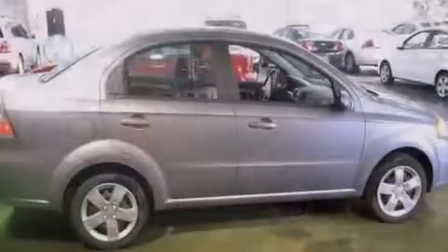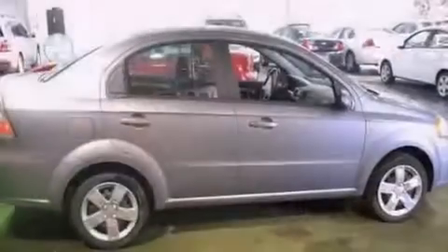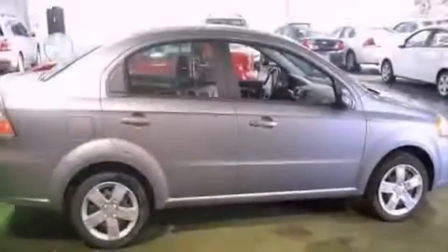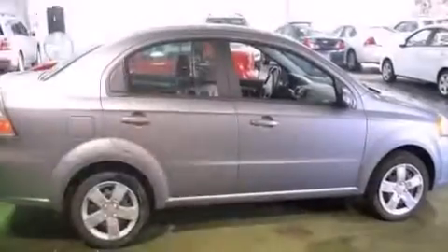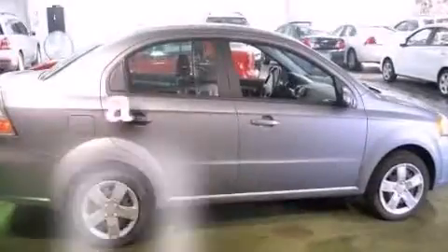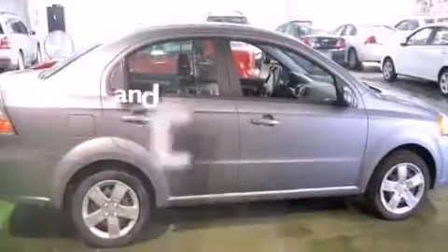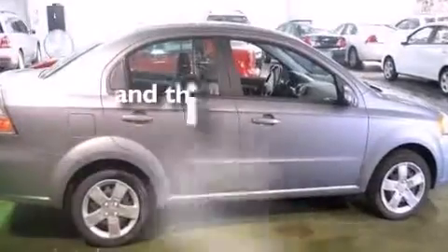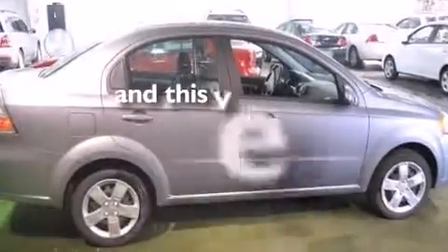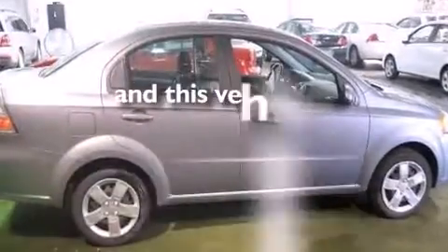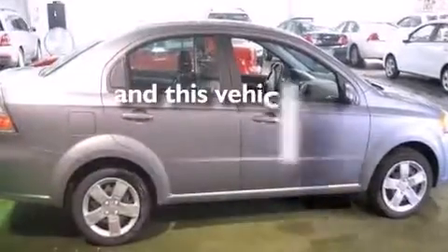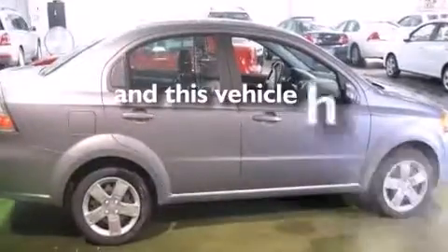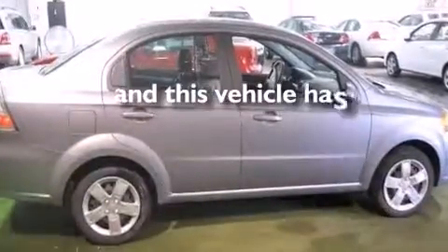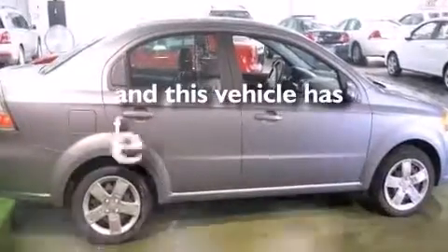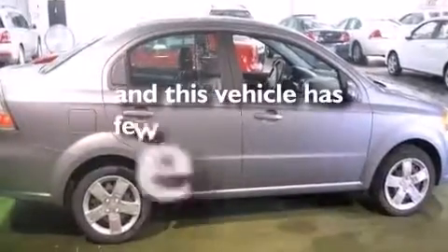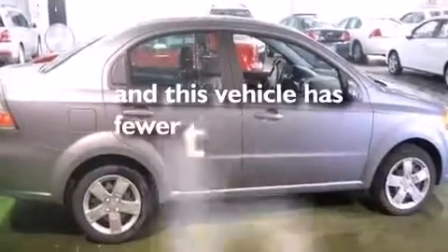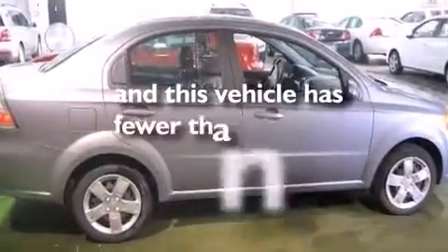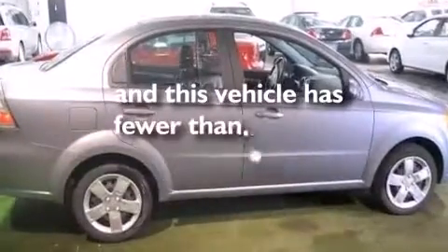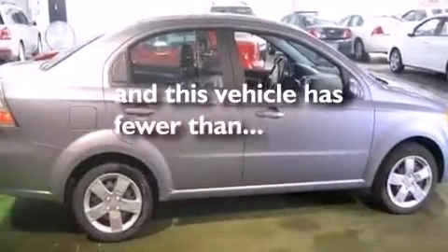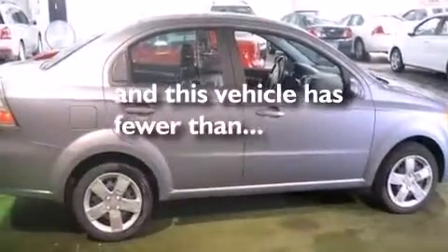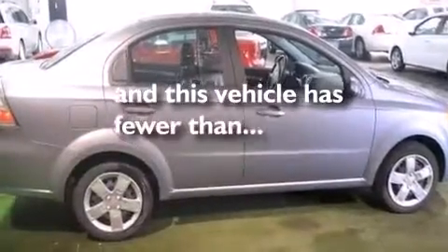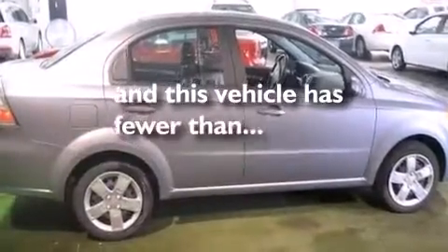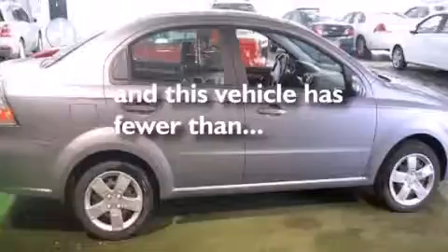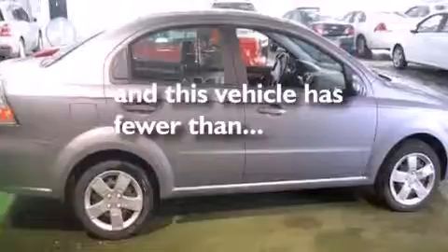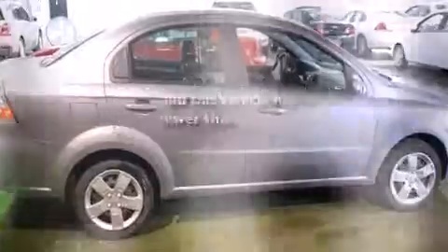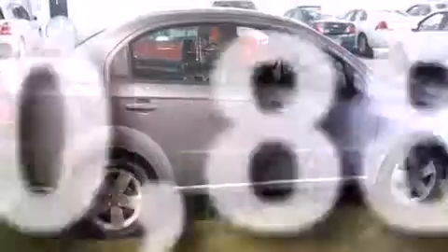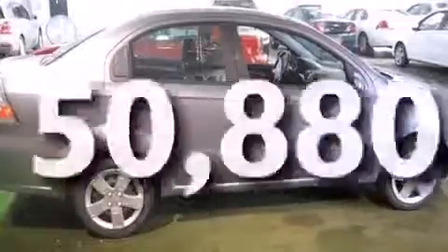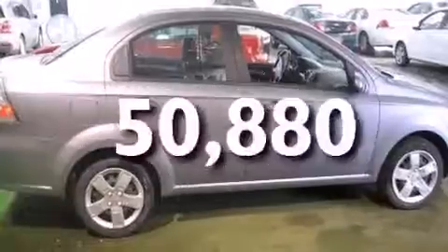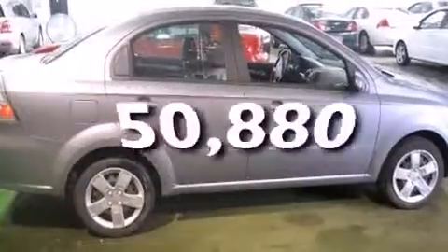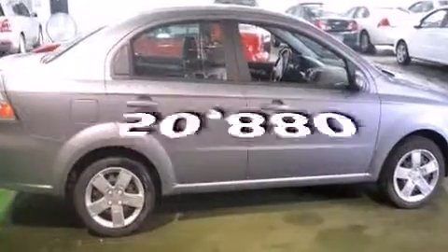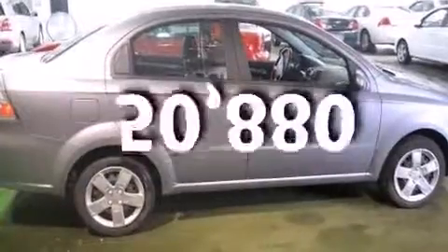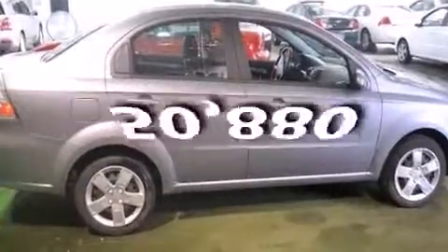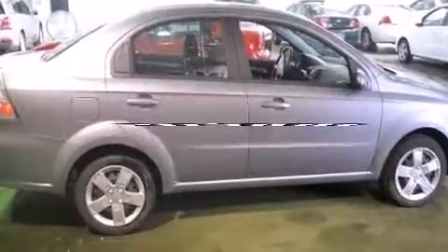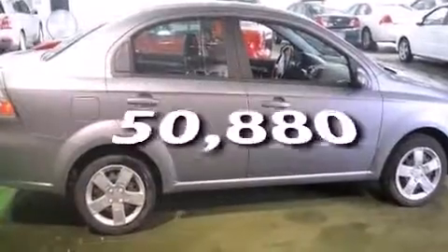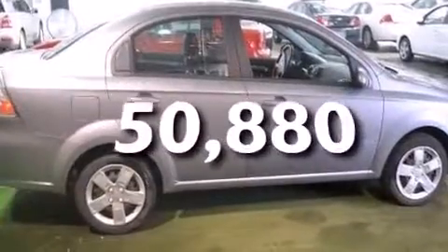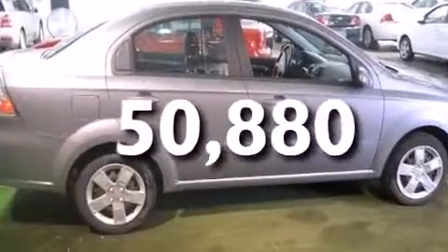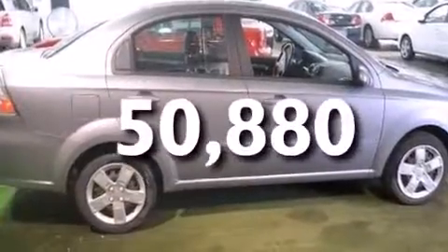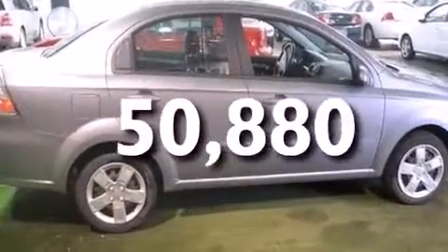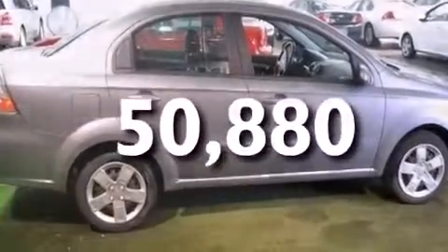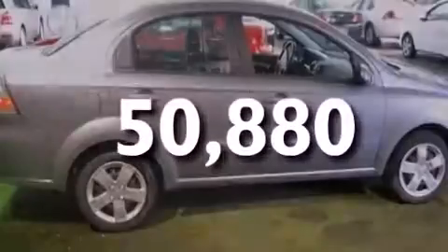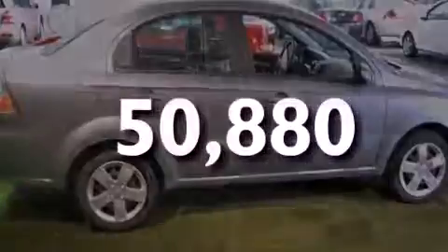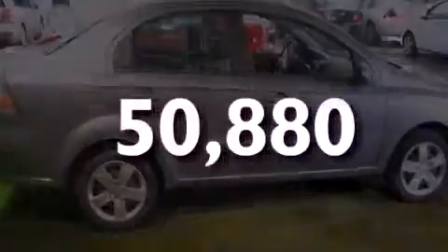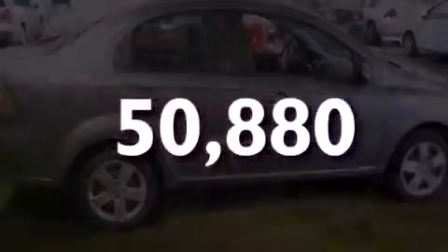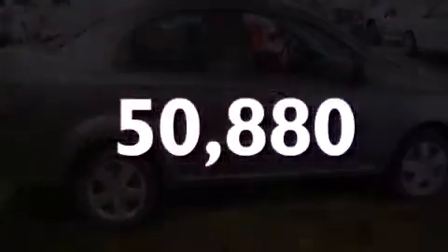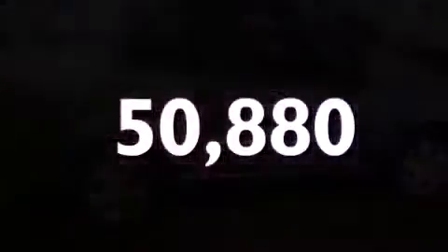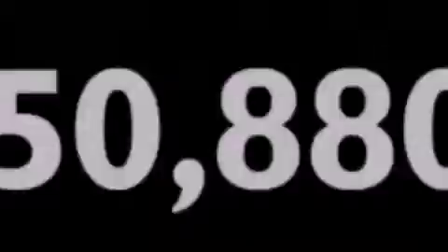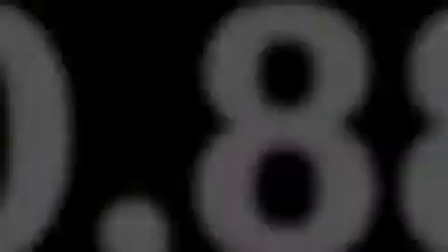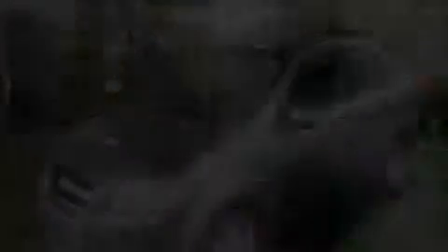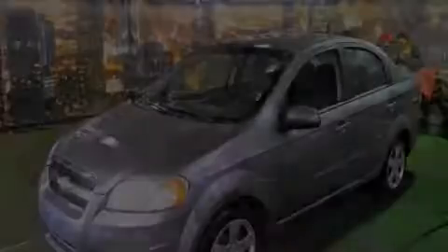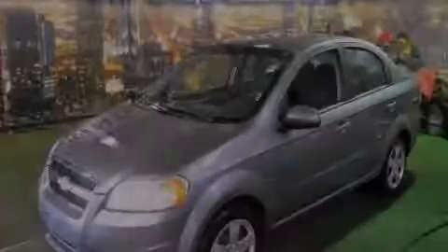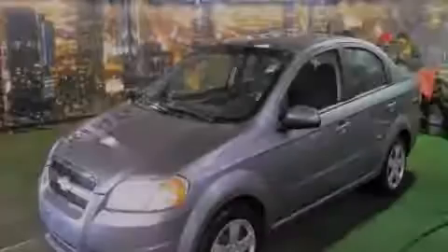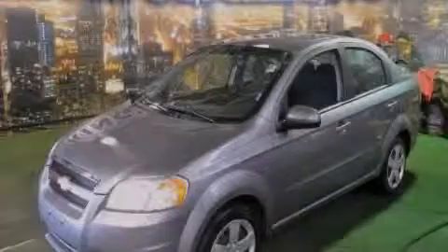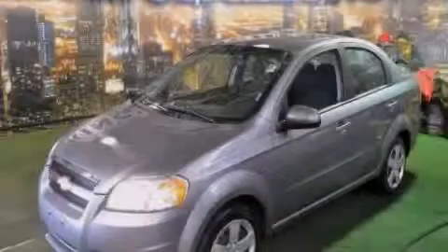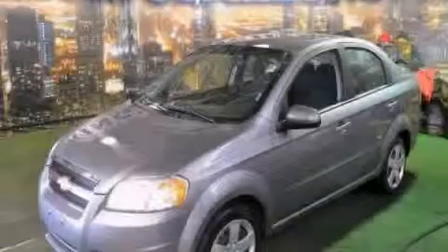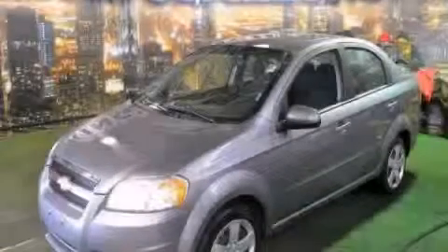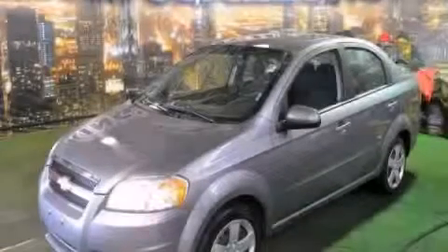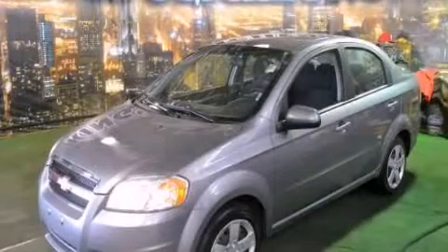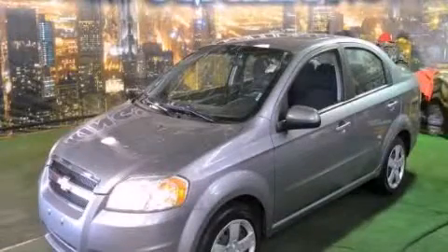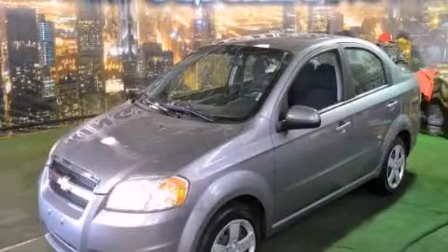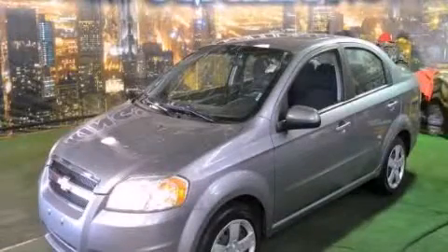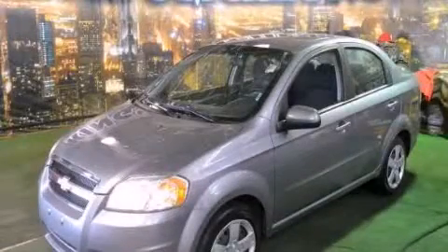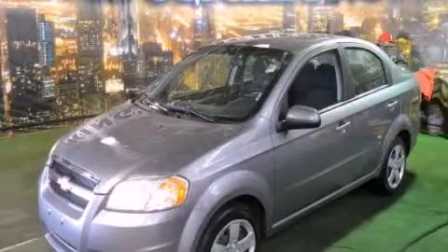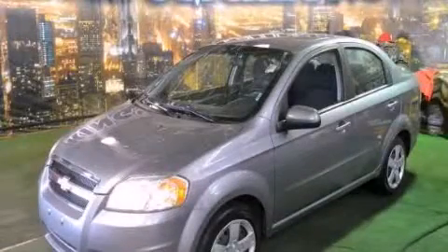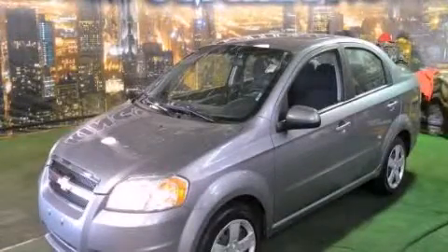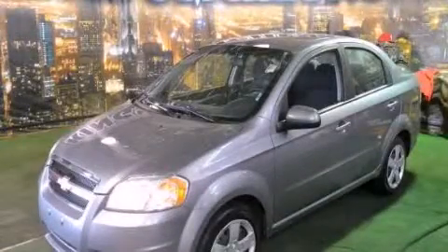And this vehicle has fewer than 51,000 miles on the odometer. Stop by today and test drive this vehicle for yourself.